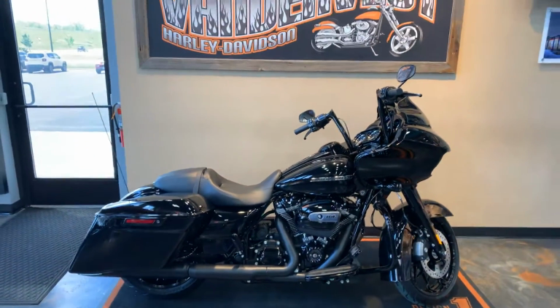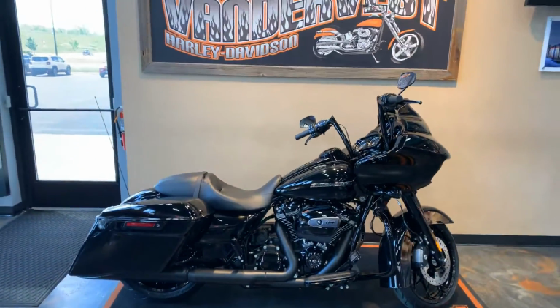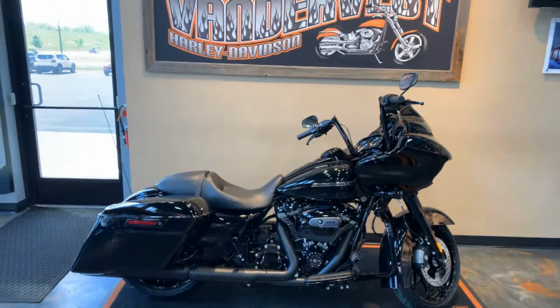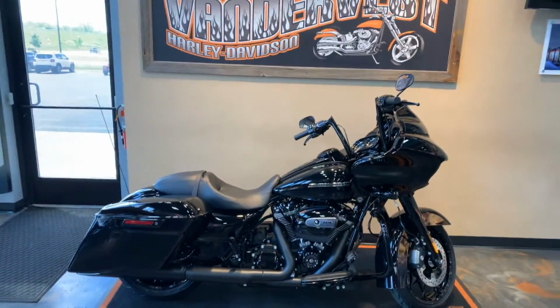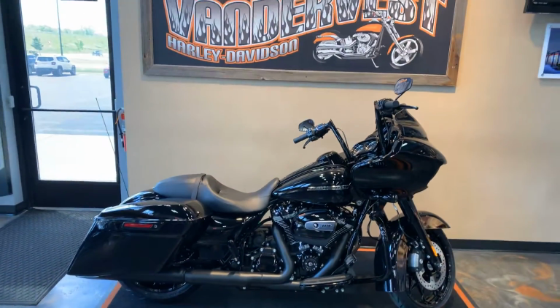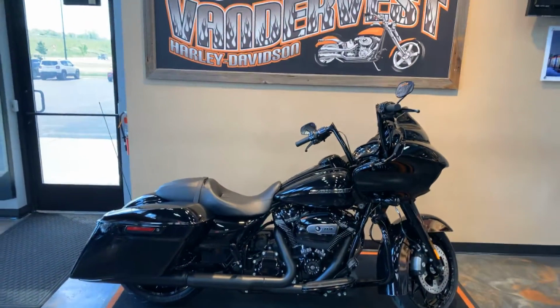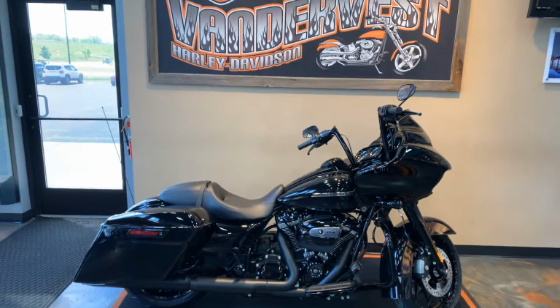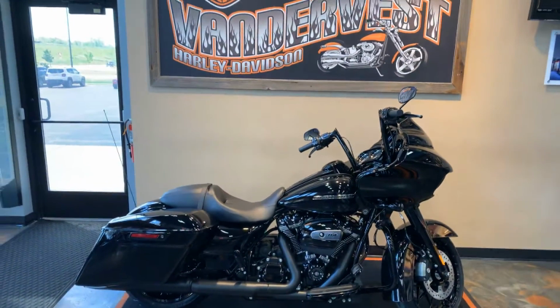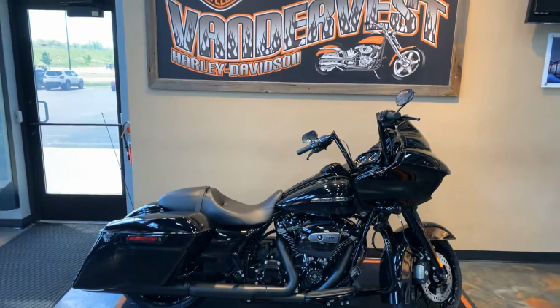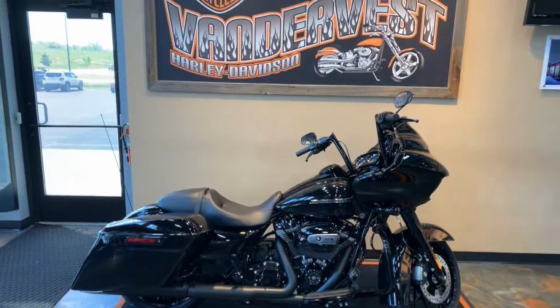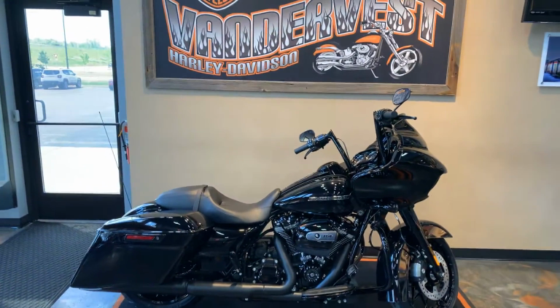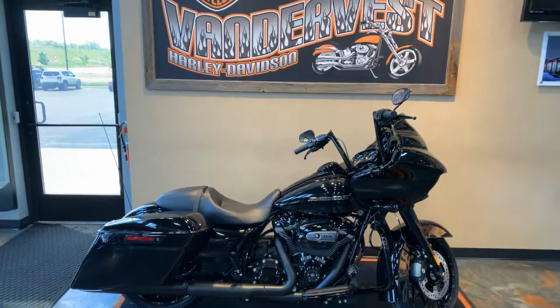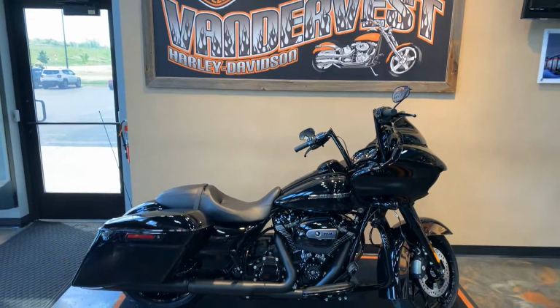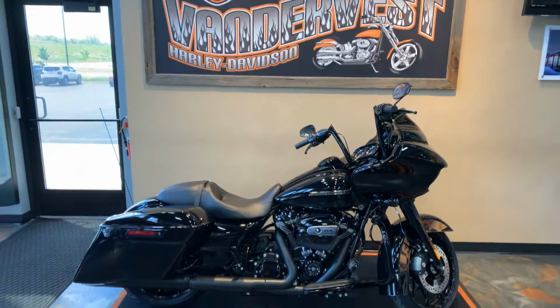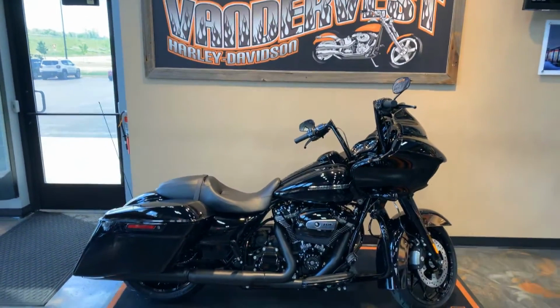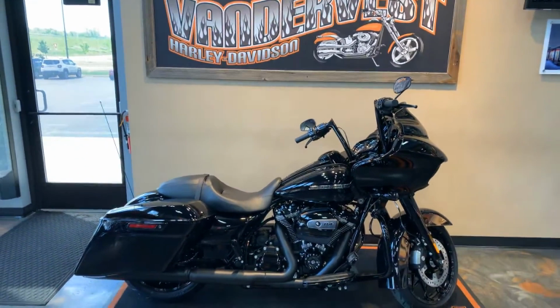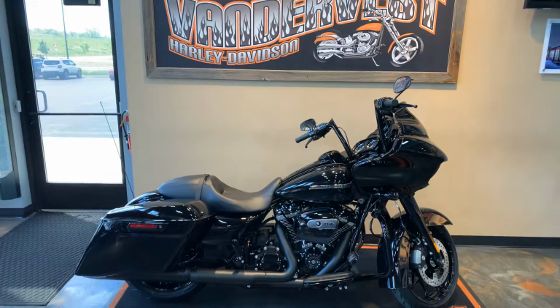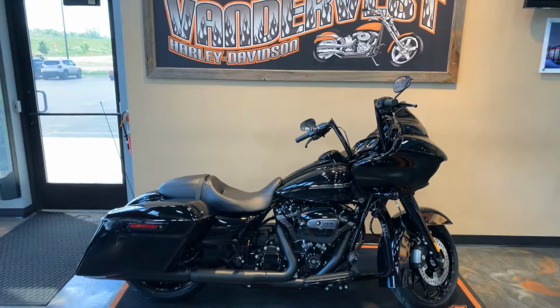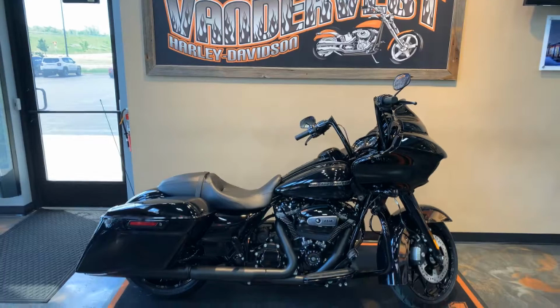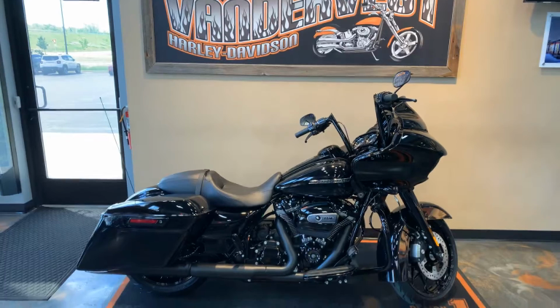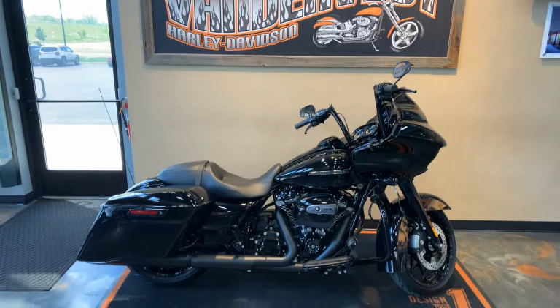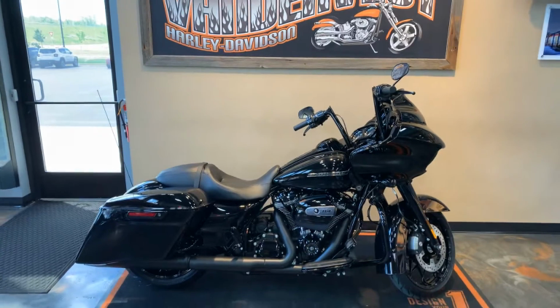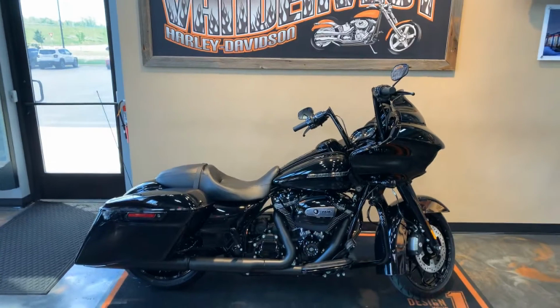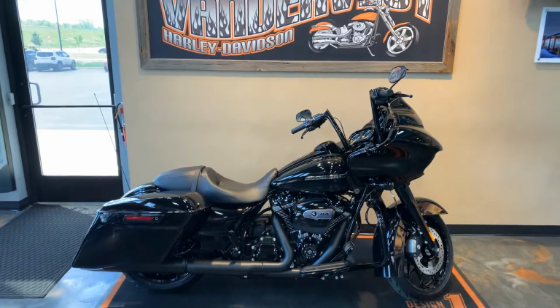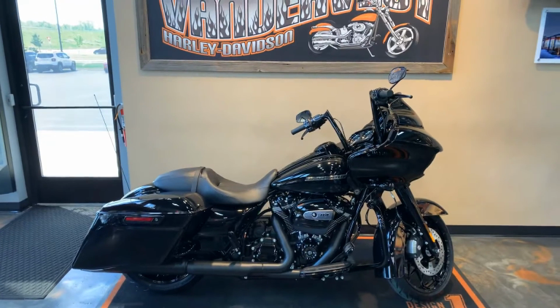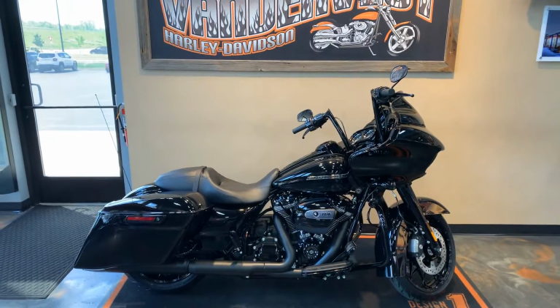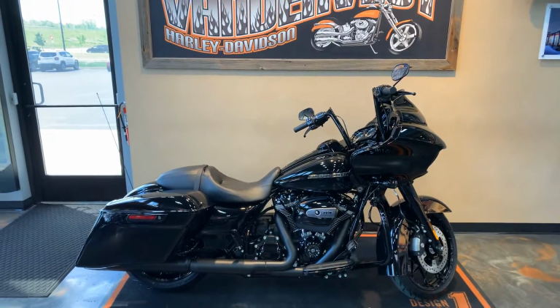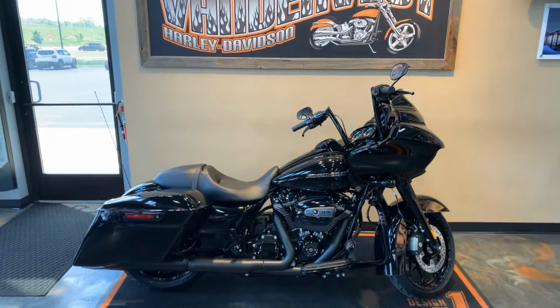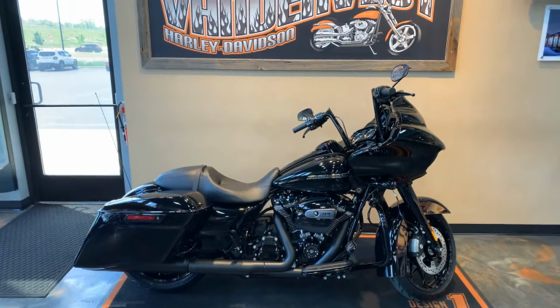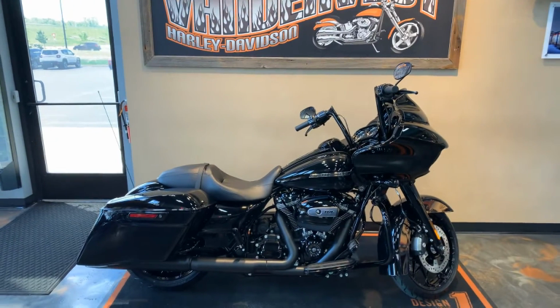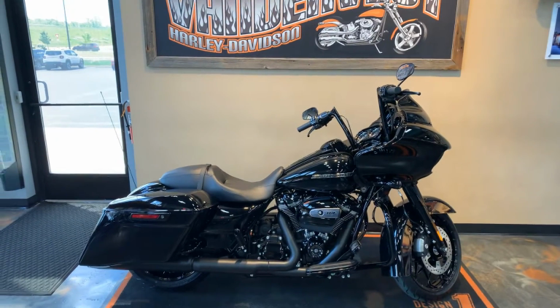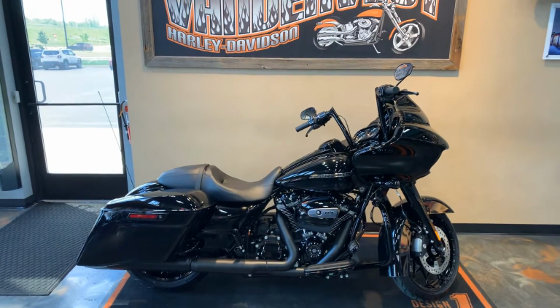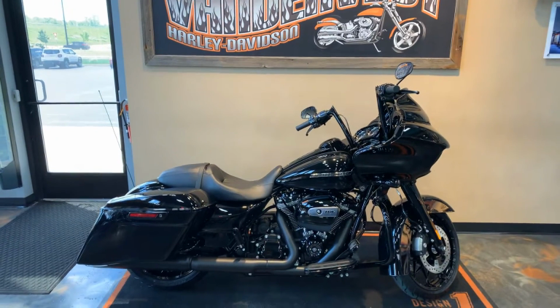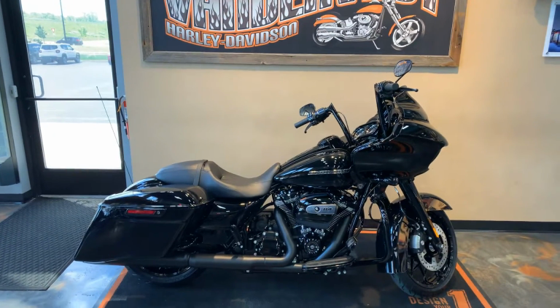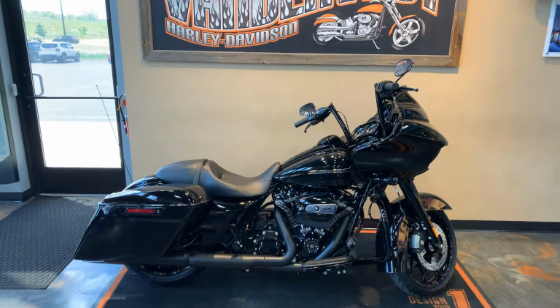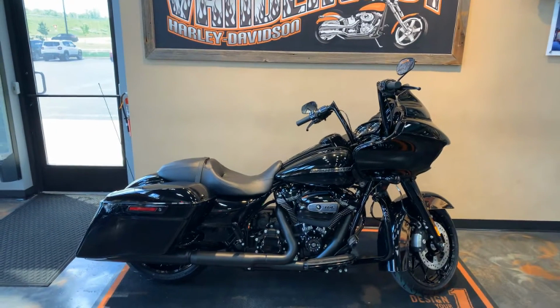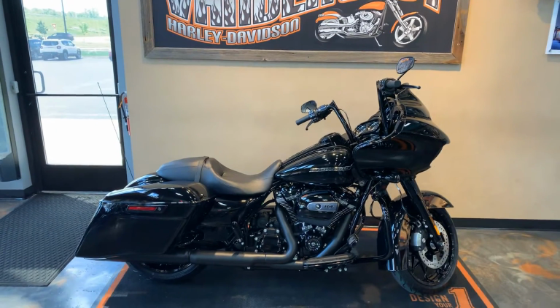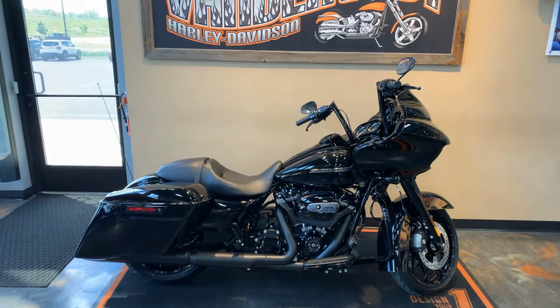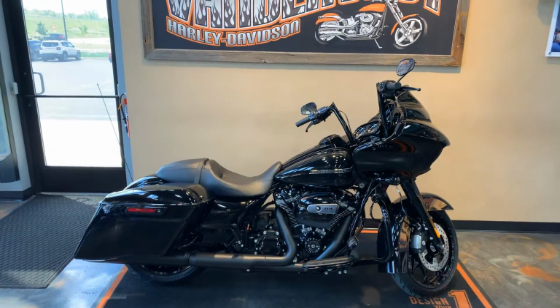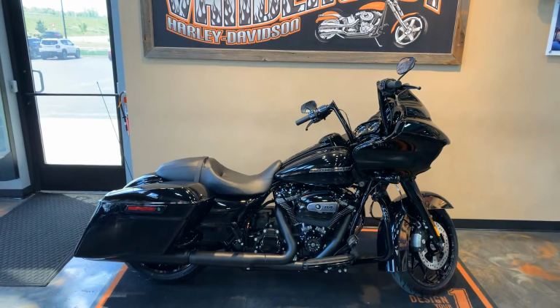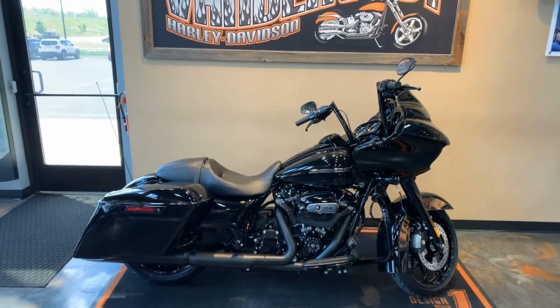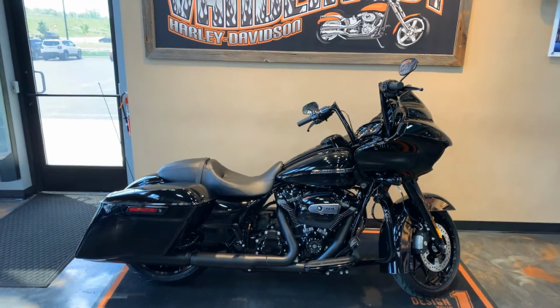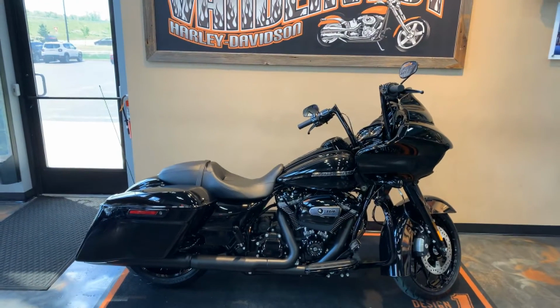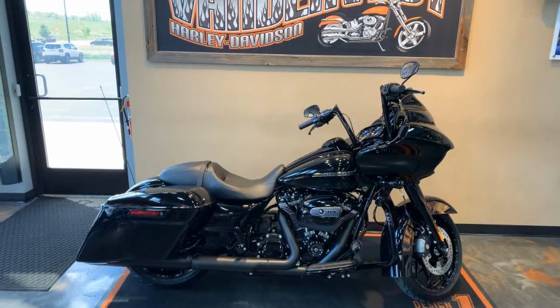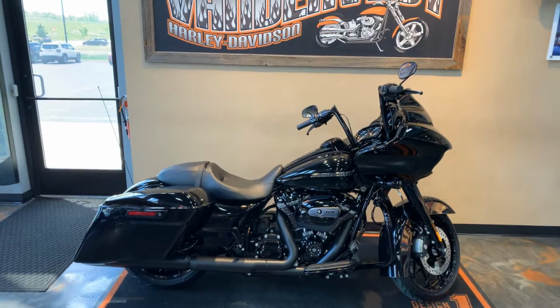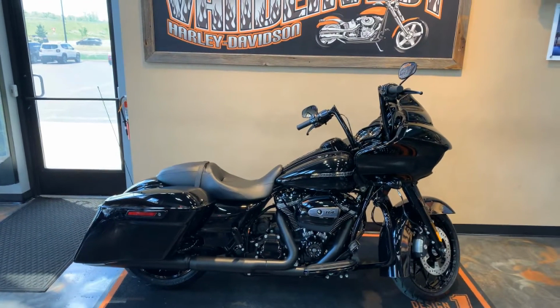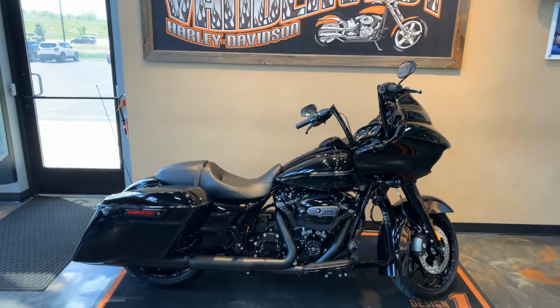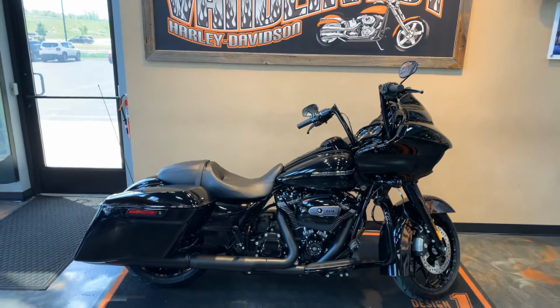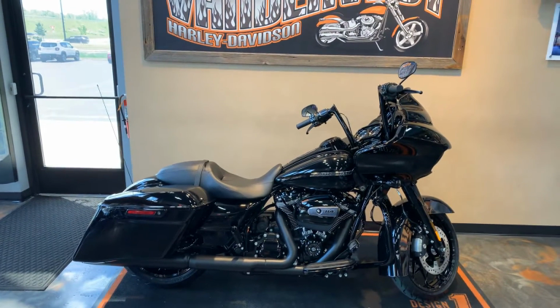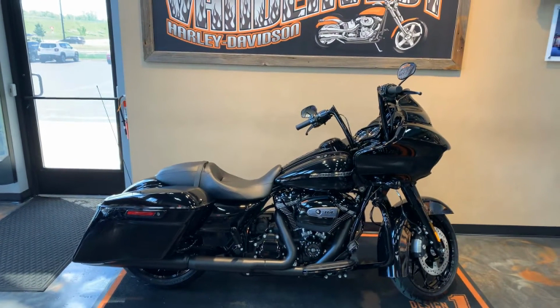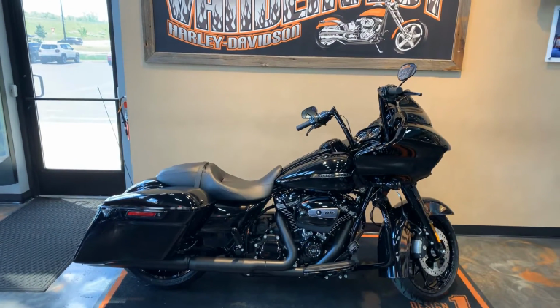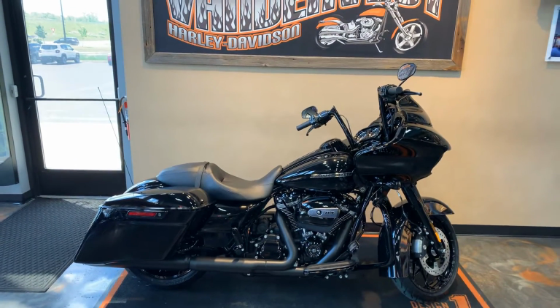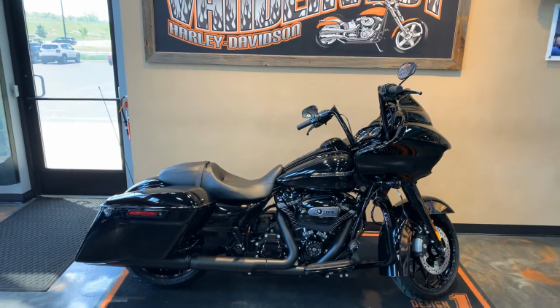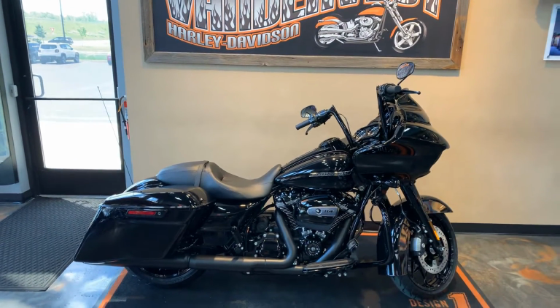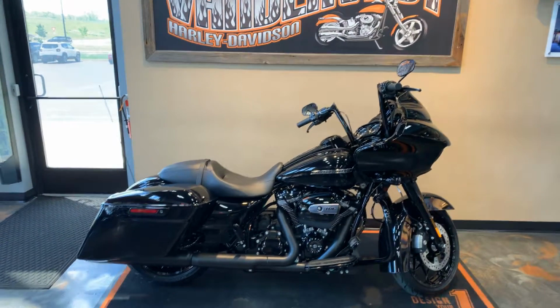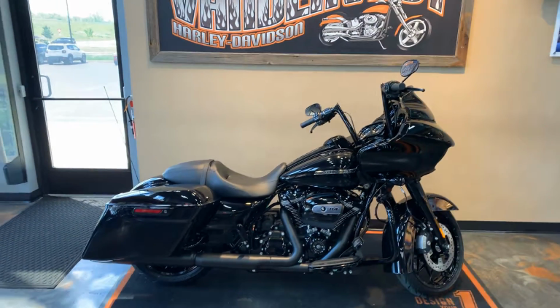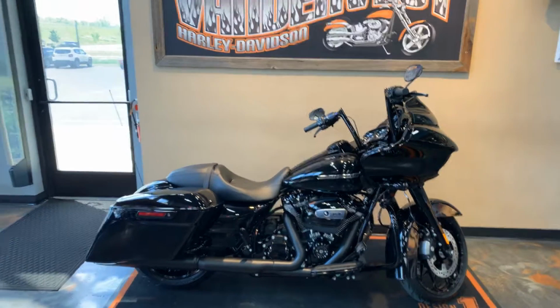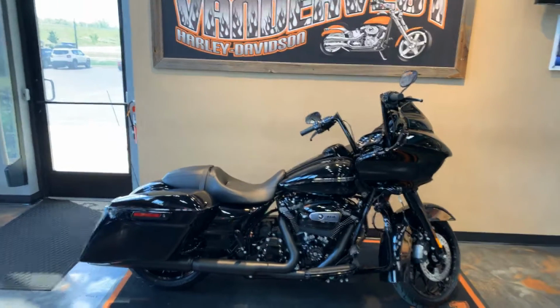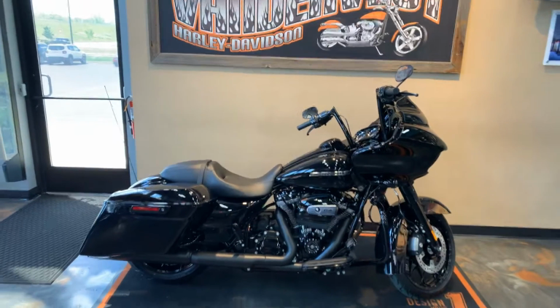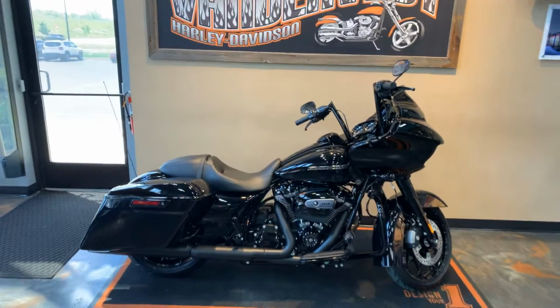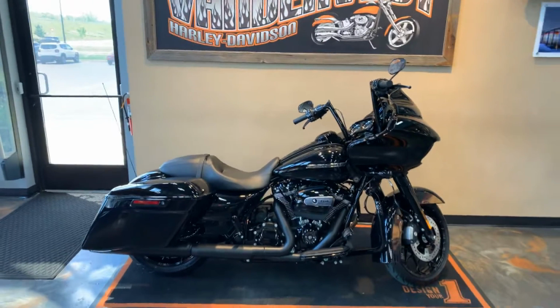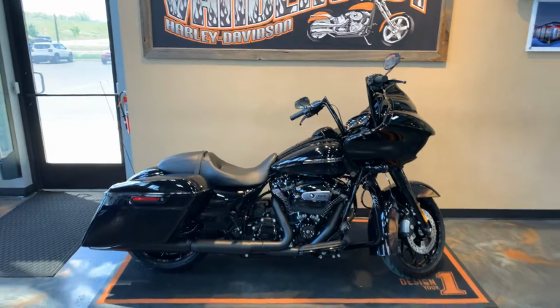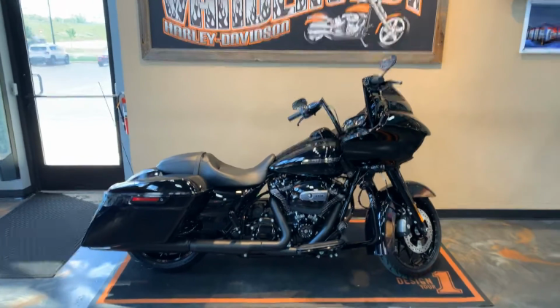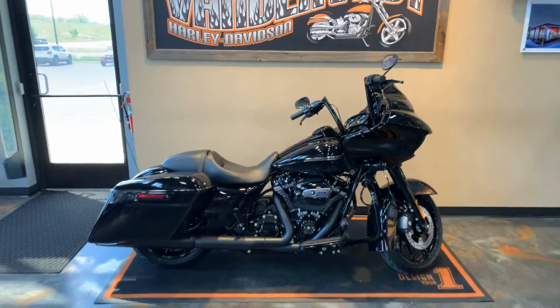Come on down and see us here at Vanderbilt Harley-Davidson, 1966 Velp Avenue, Green Bay, Wisconsin, or give us a call at 920-498-8822.